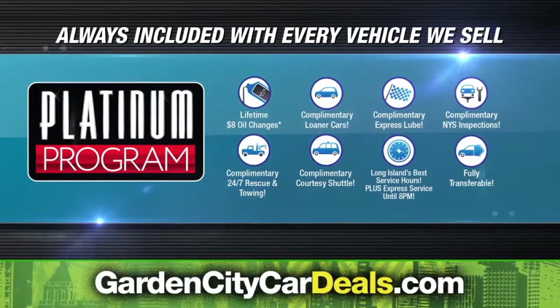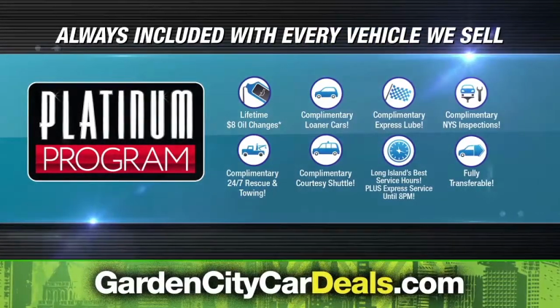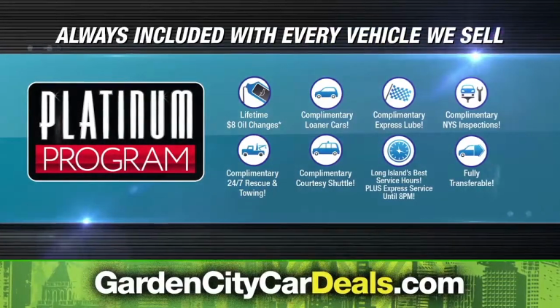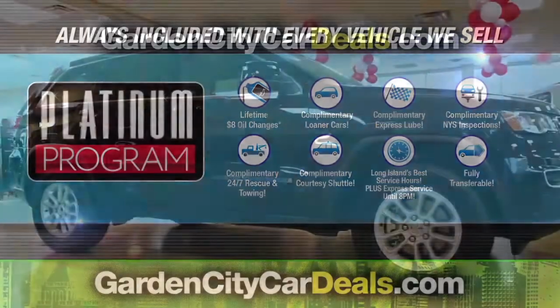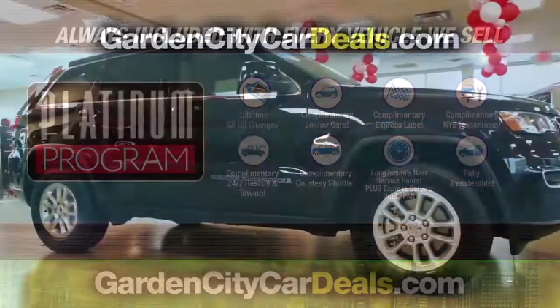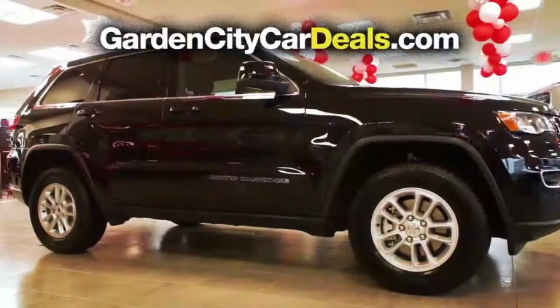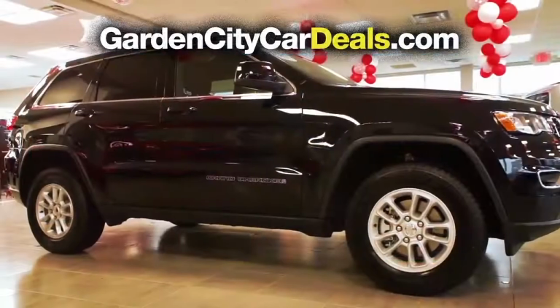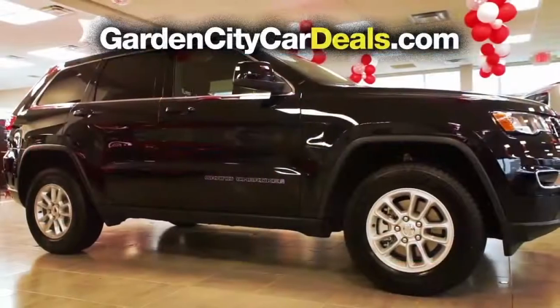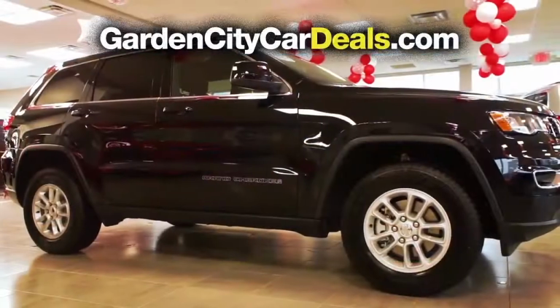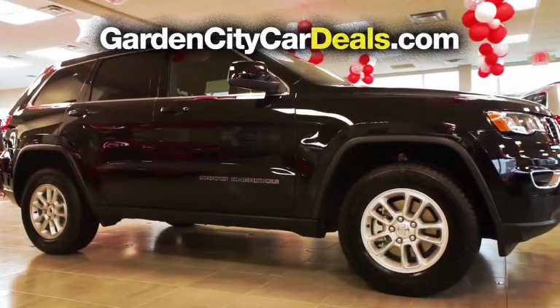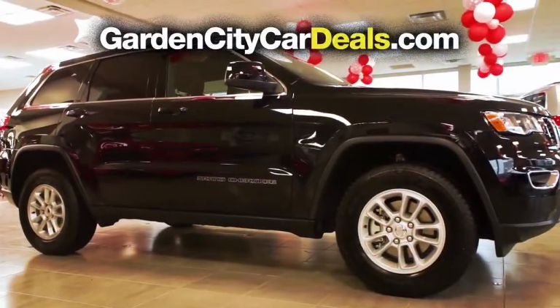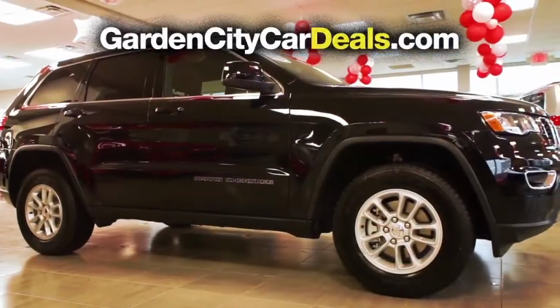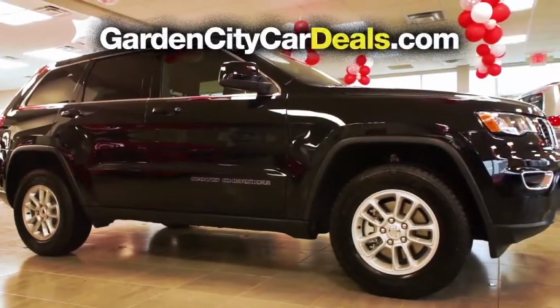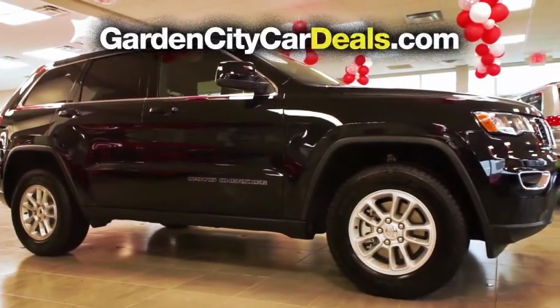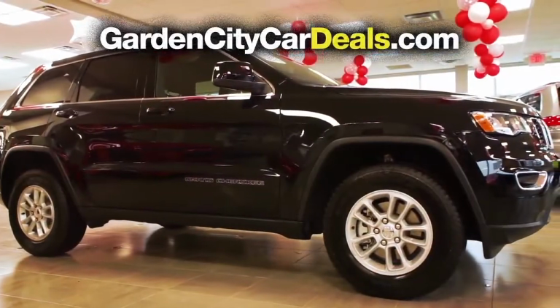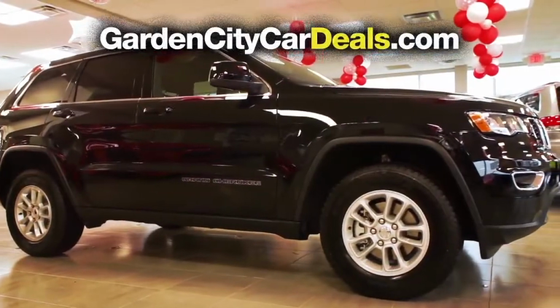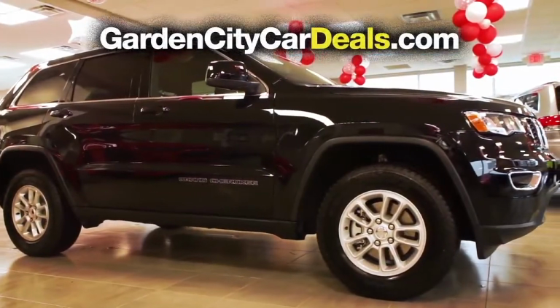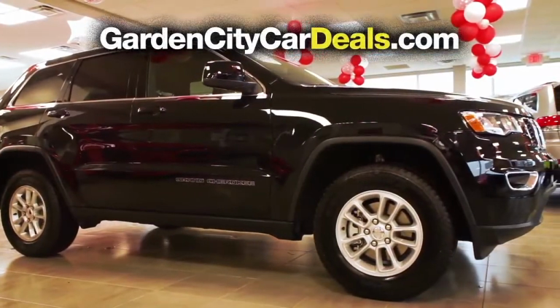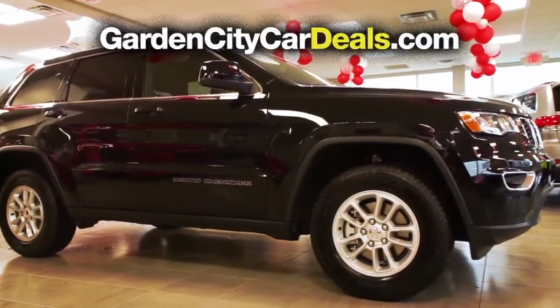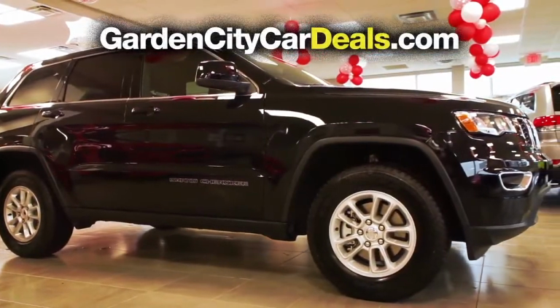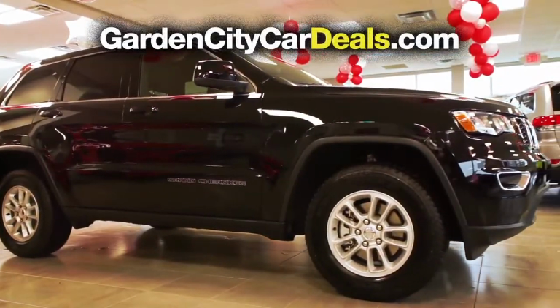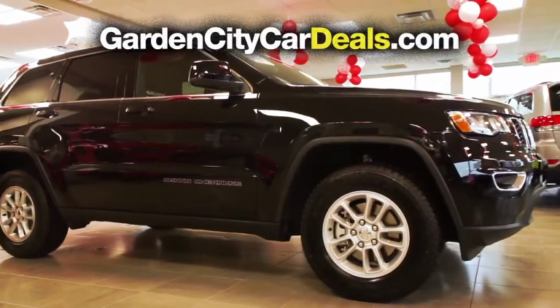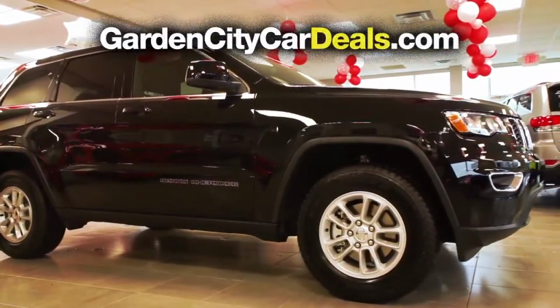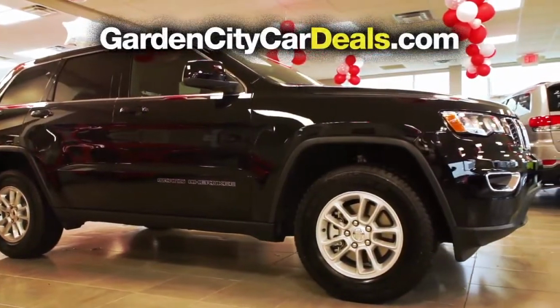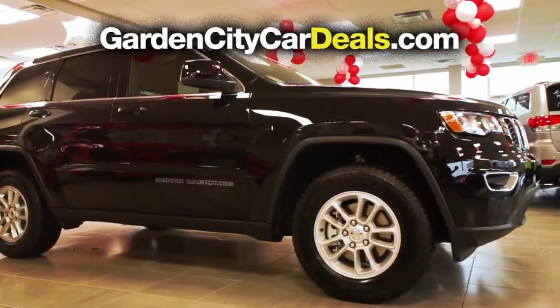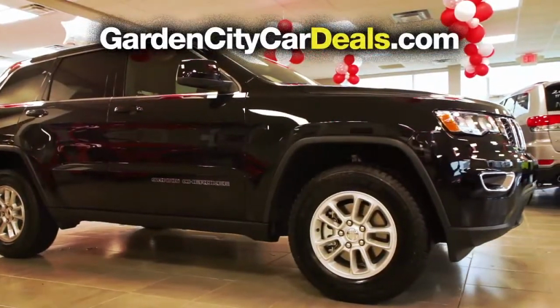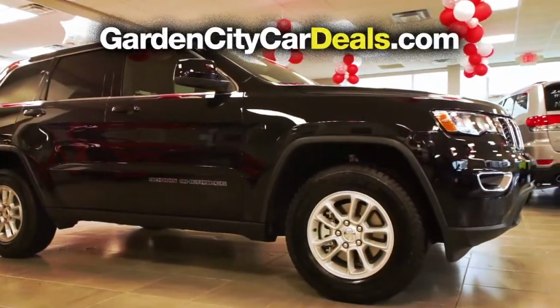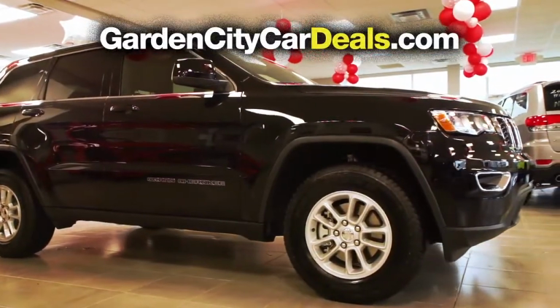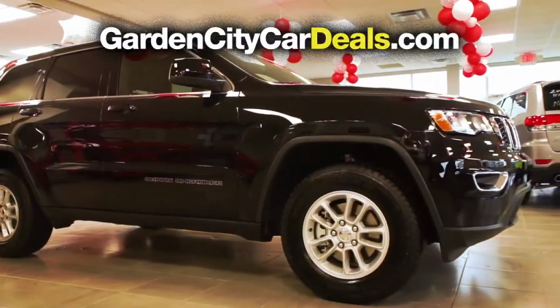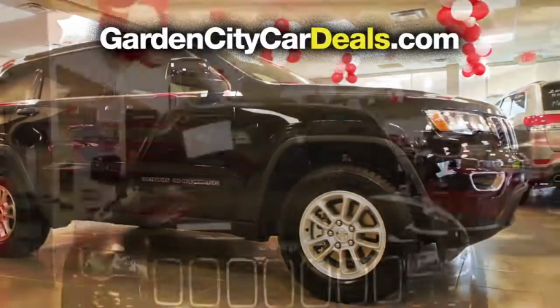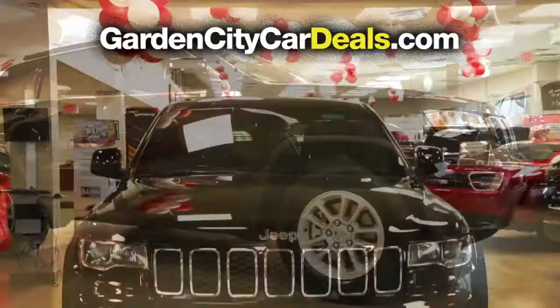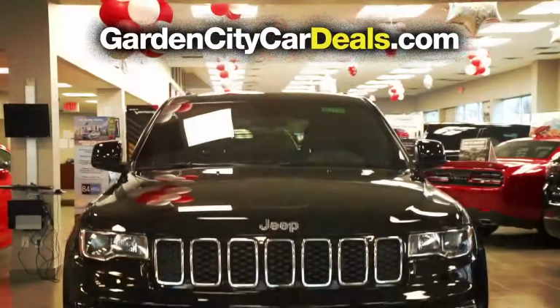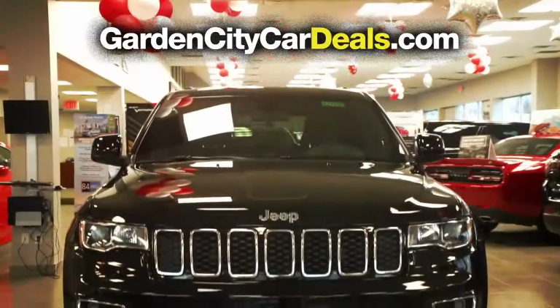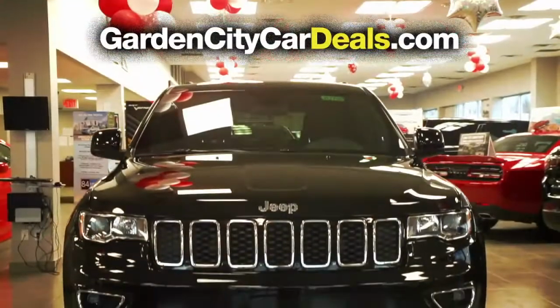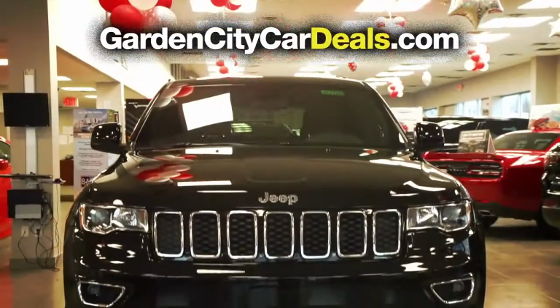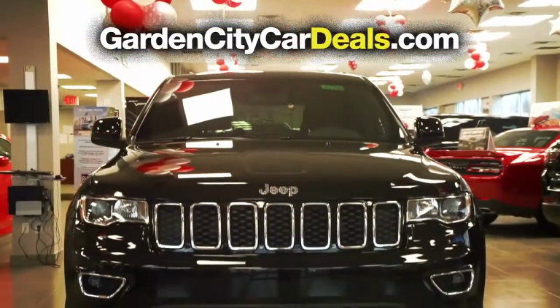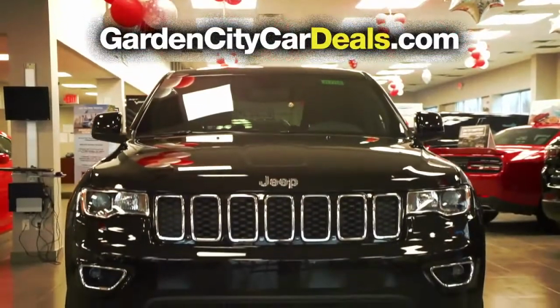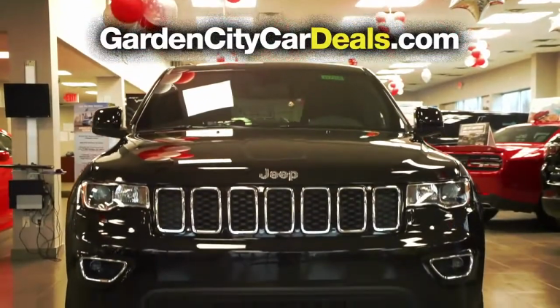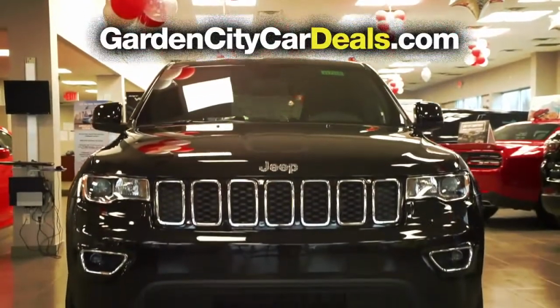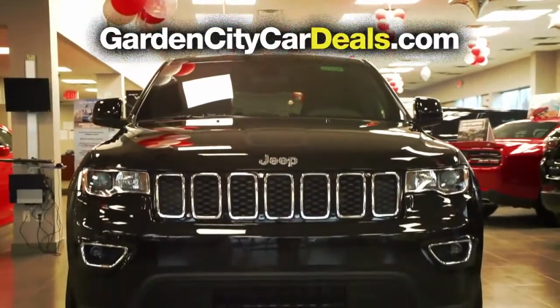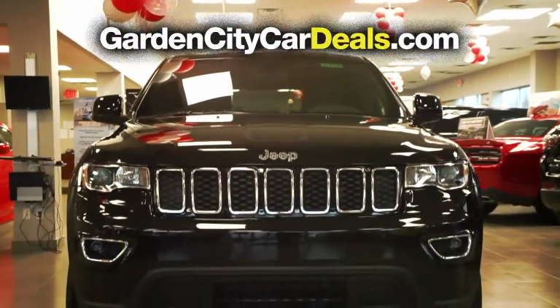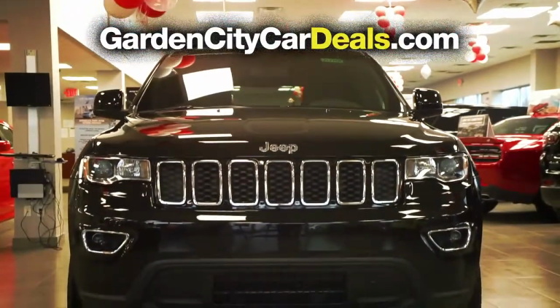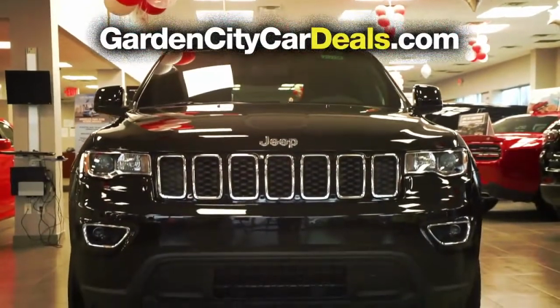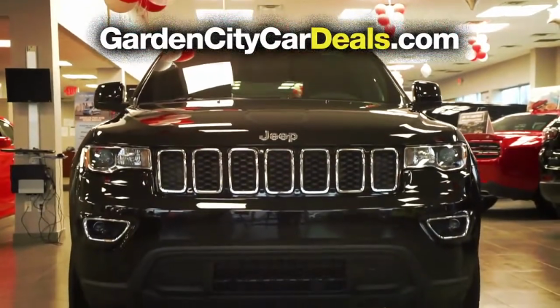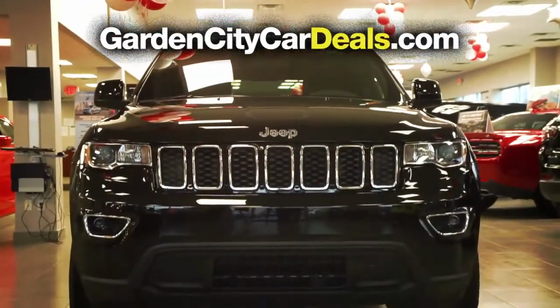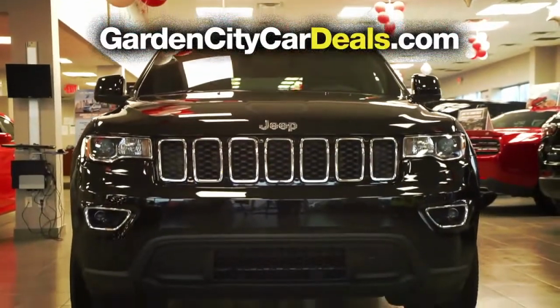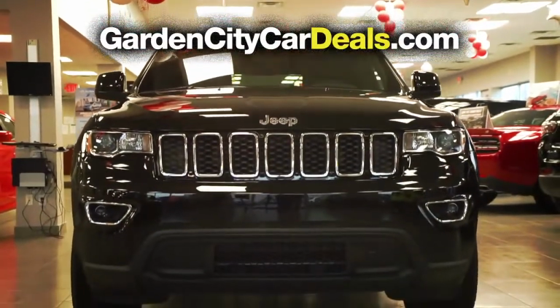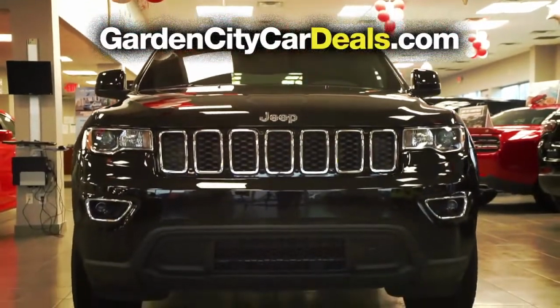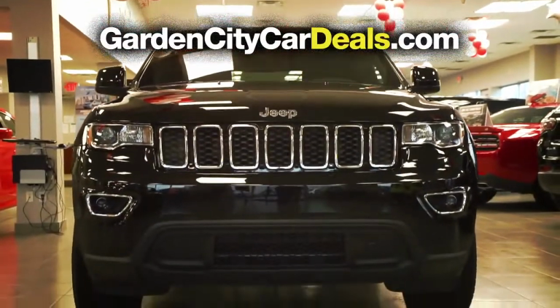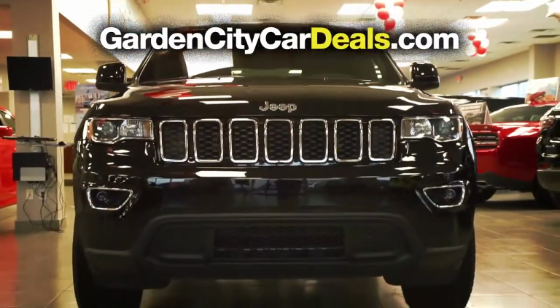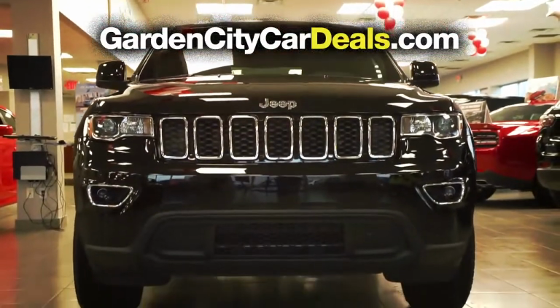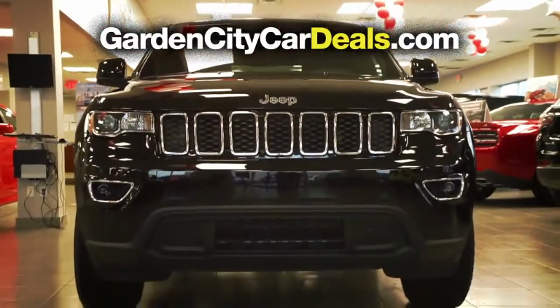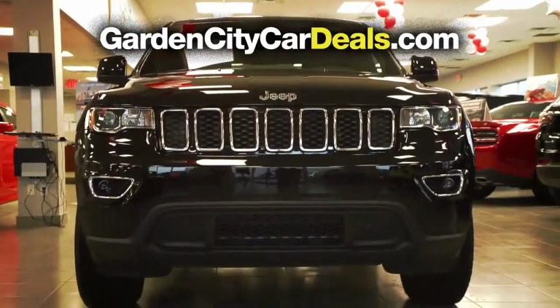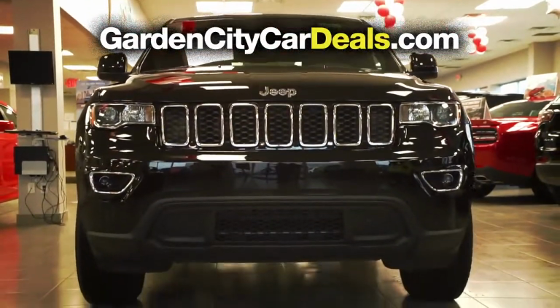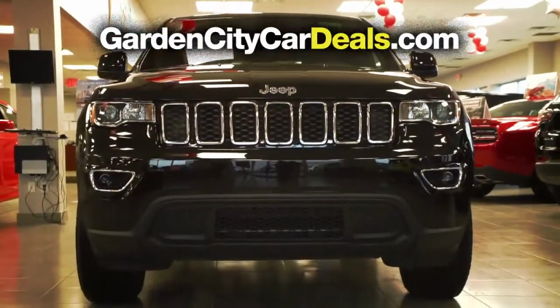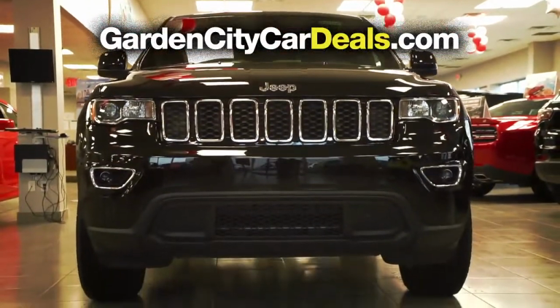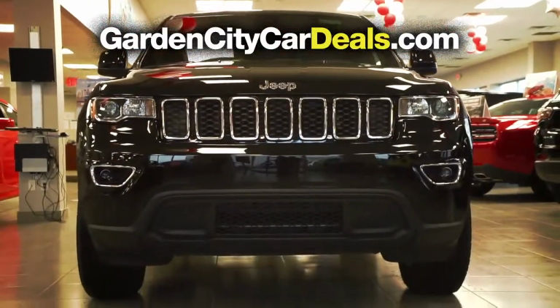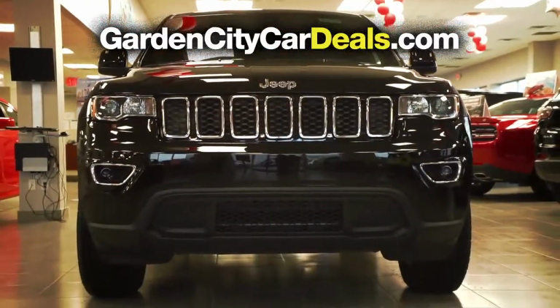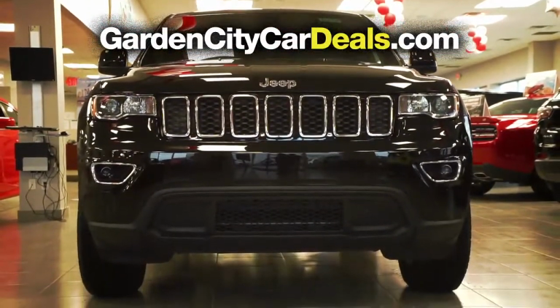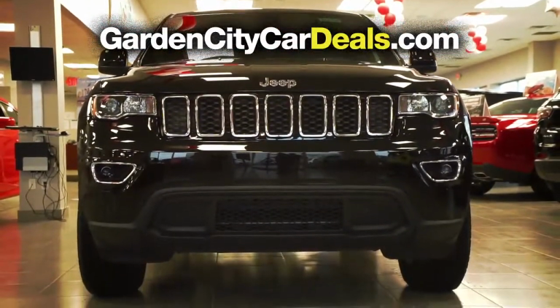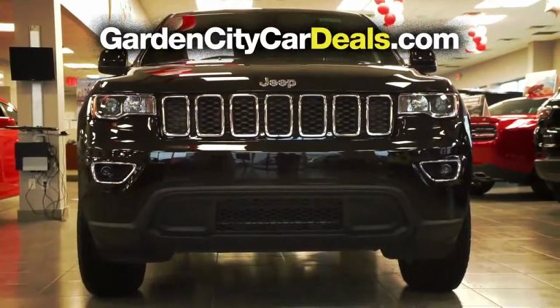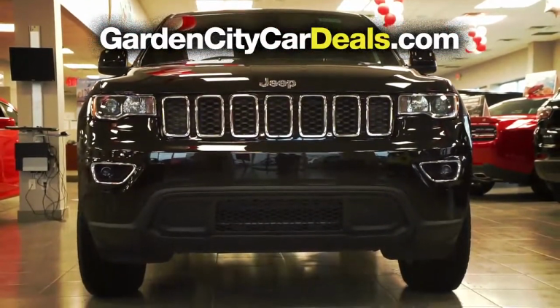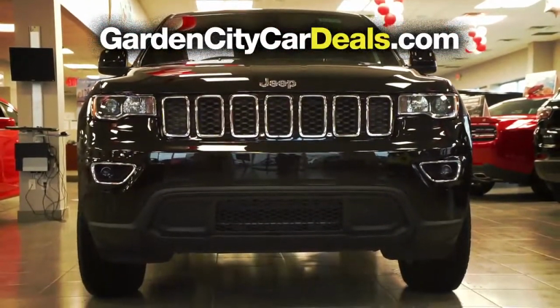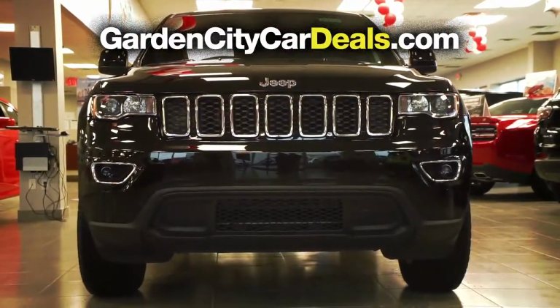After this video, click the link below or log on to GardenCityCarDeals.com for more great specials.